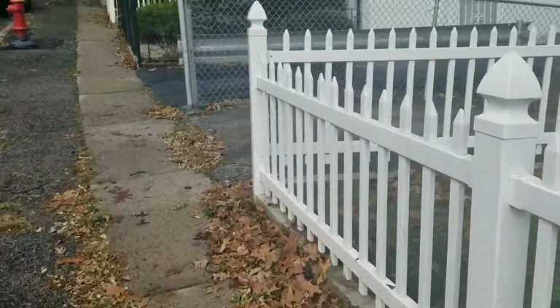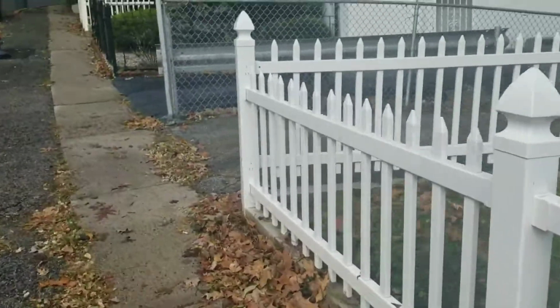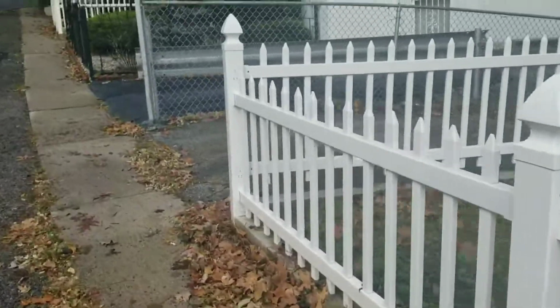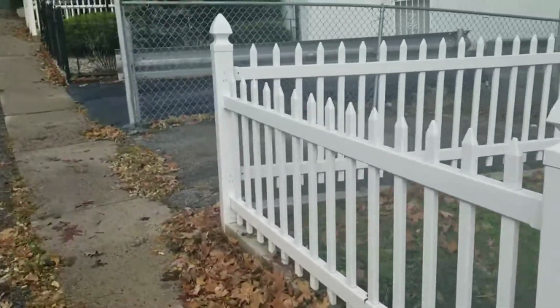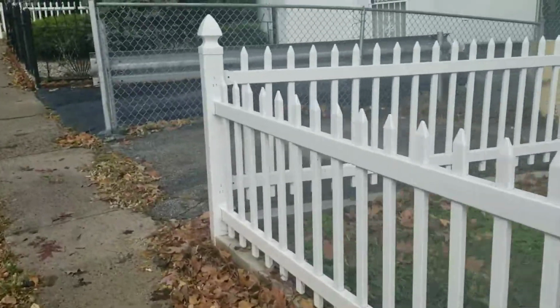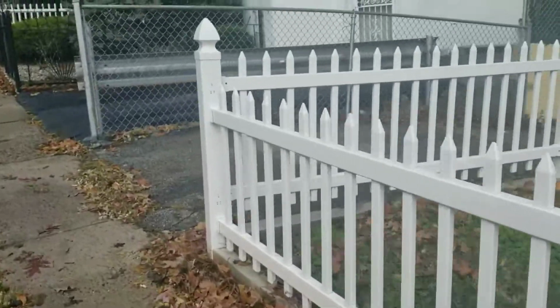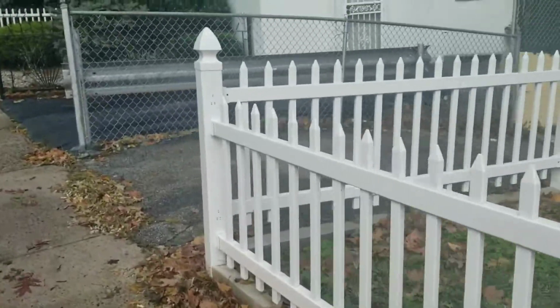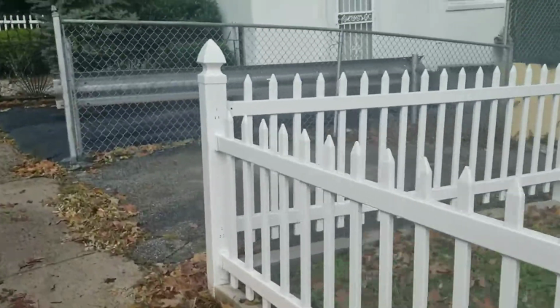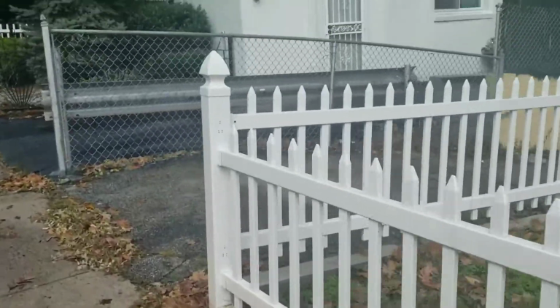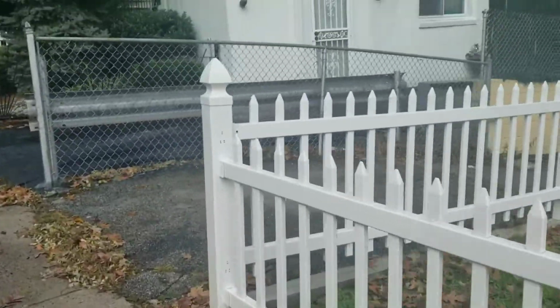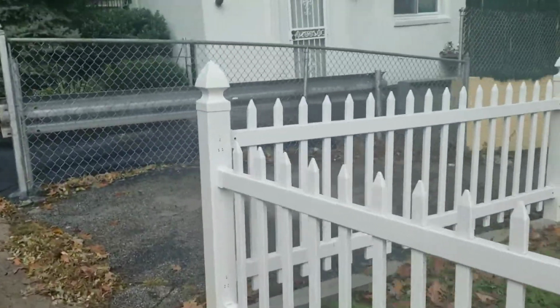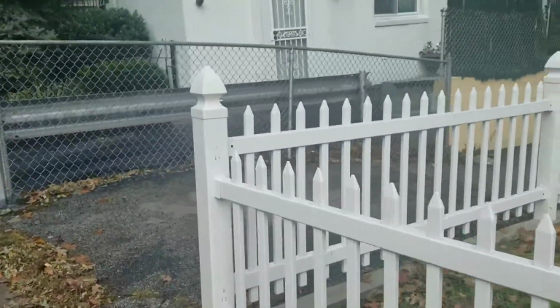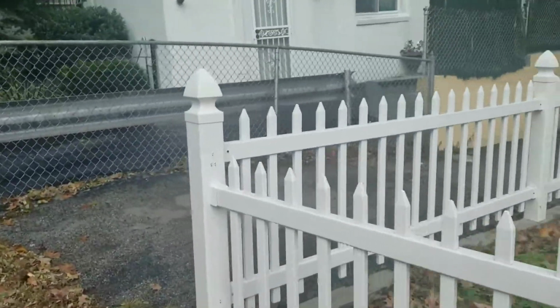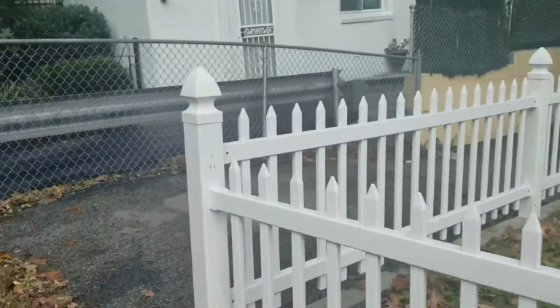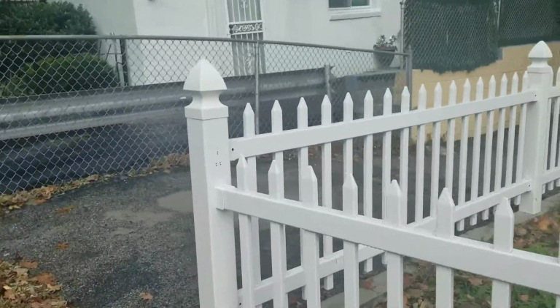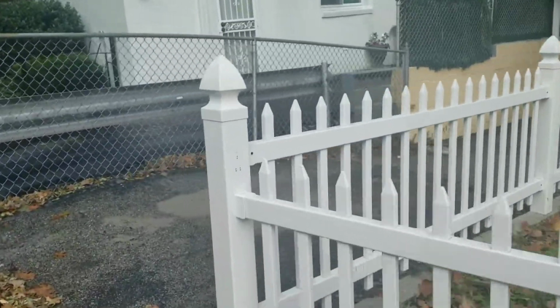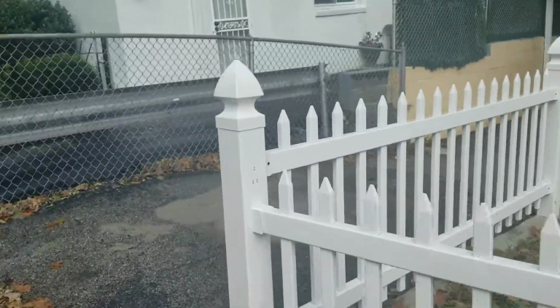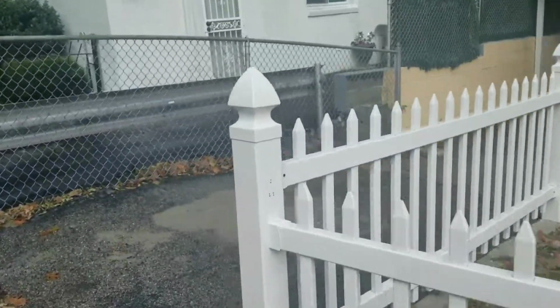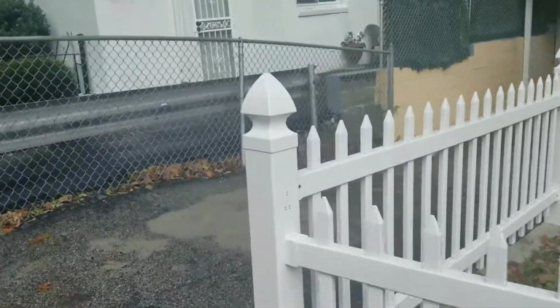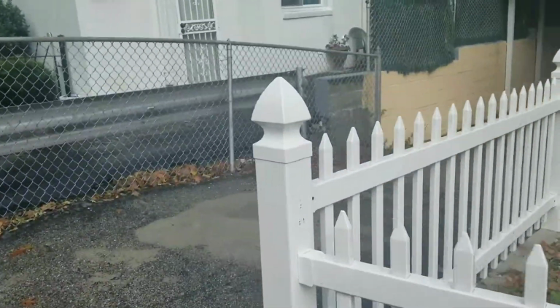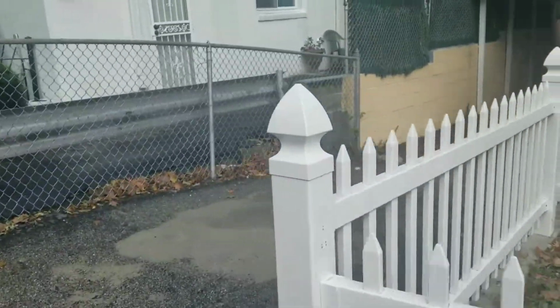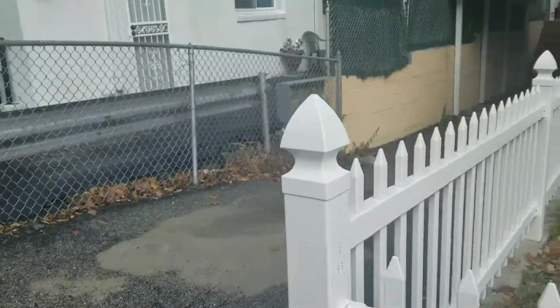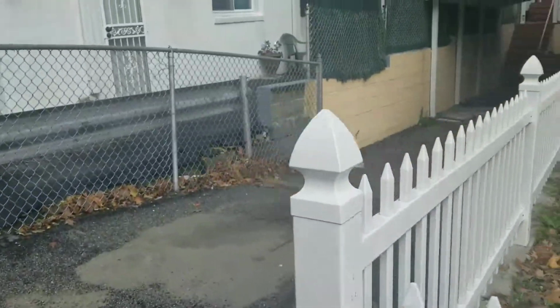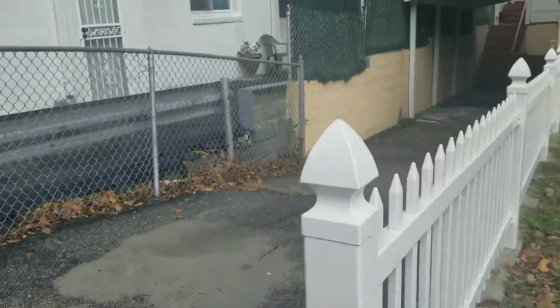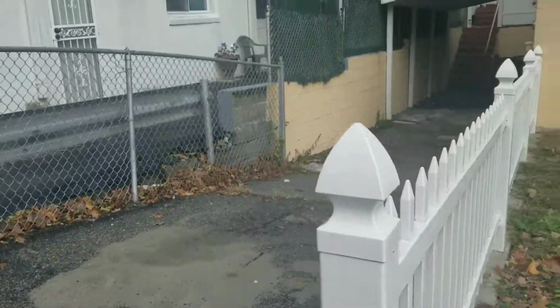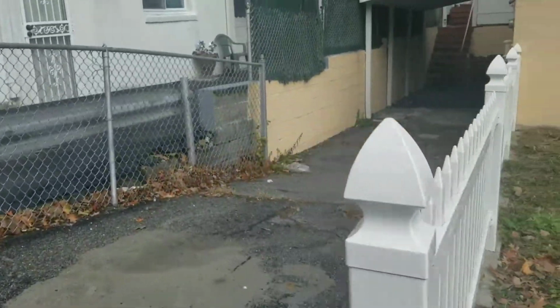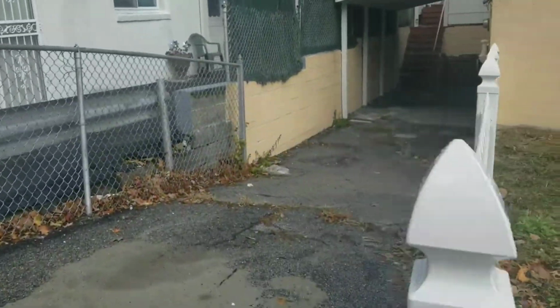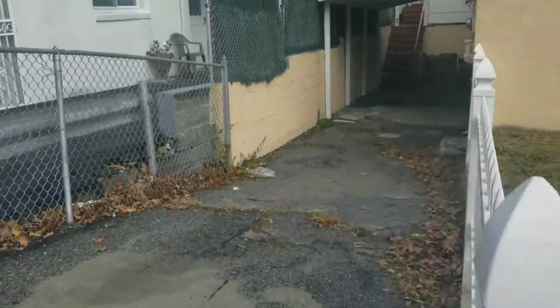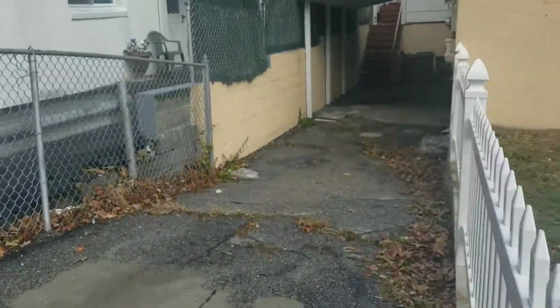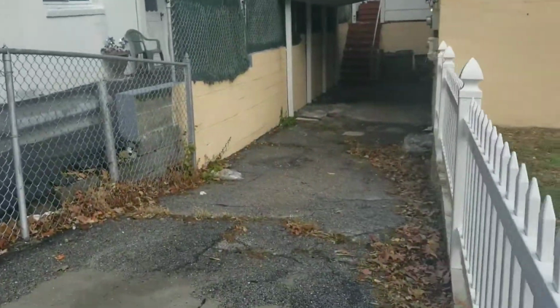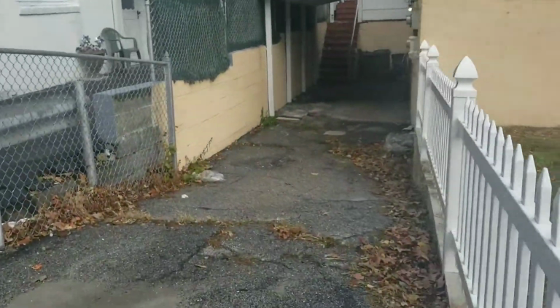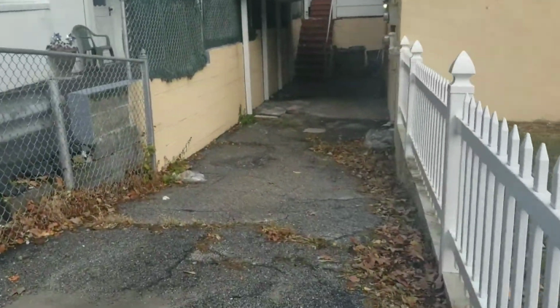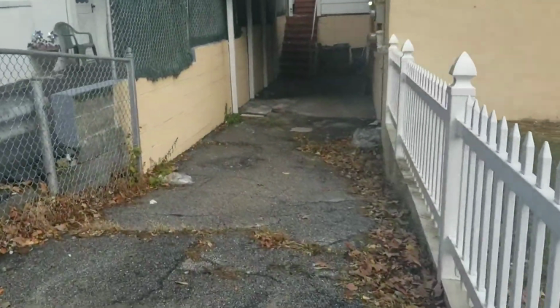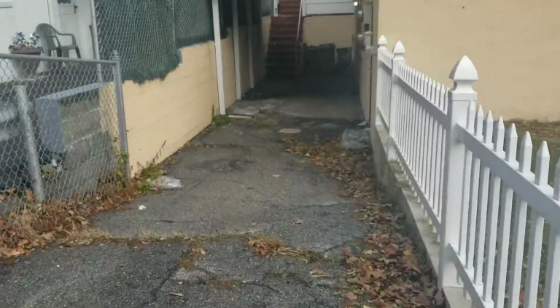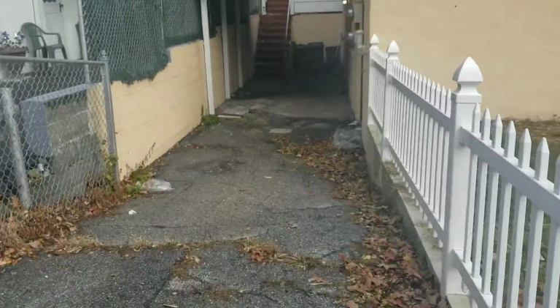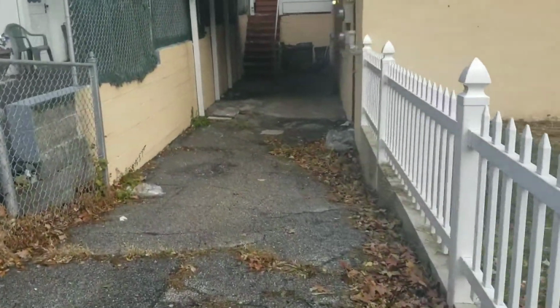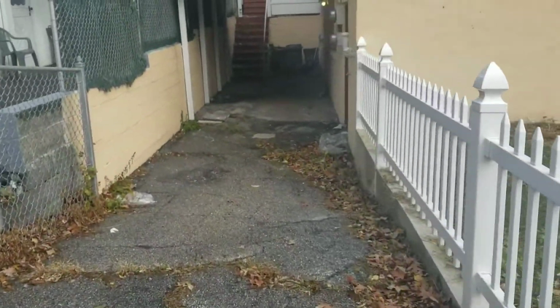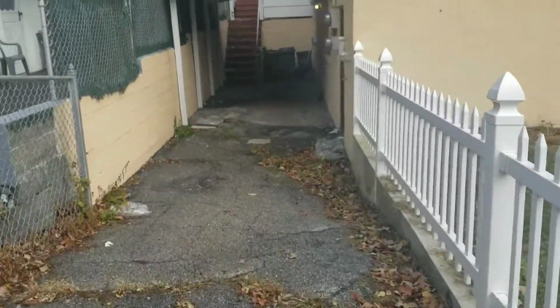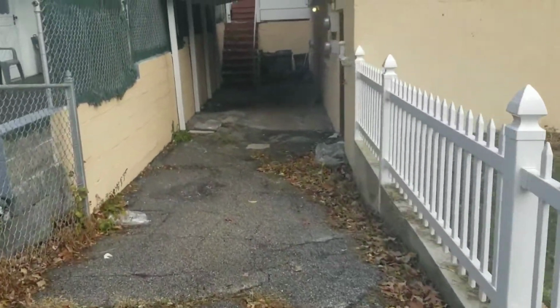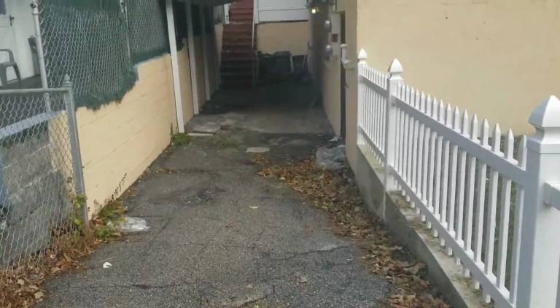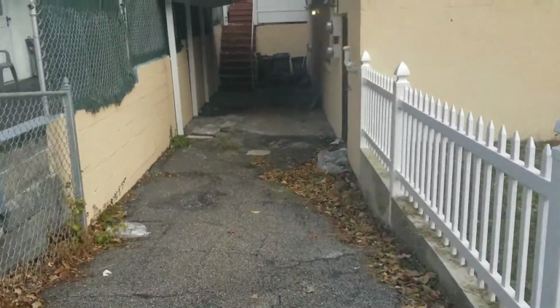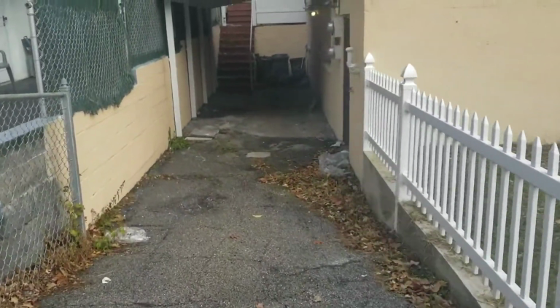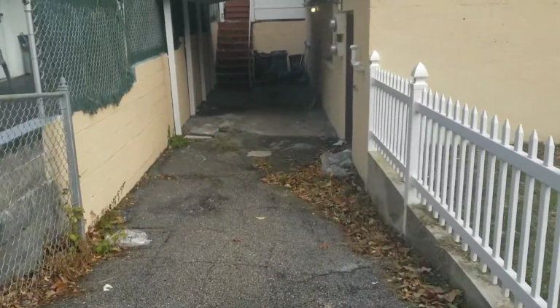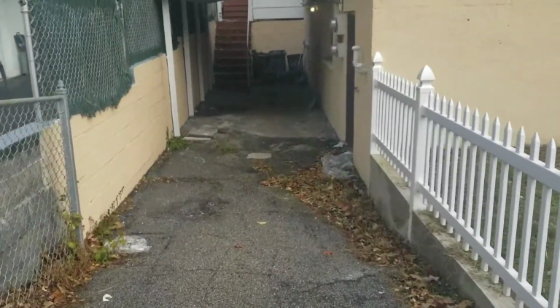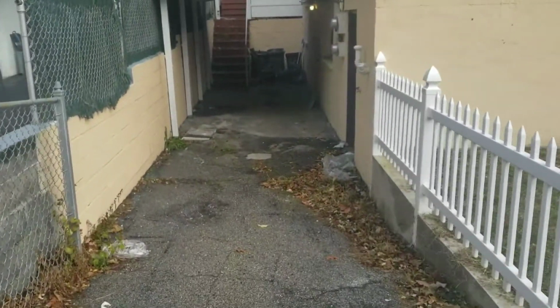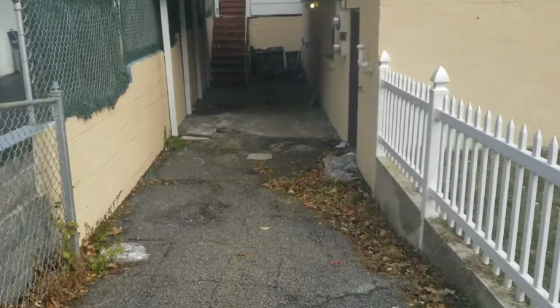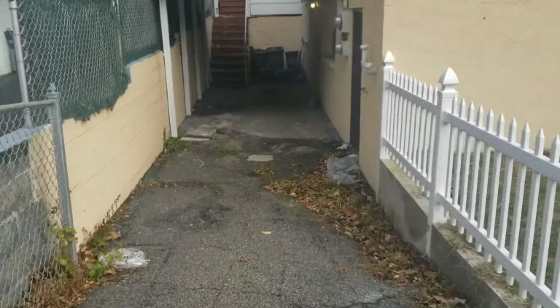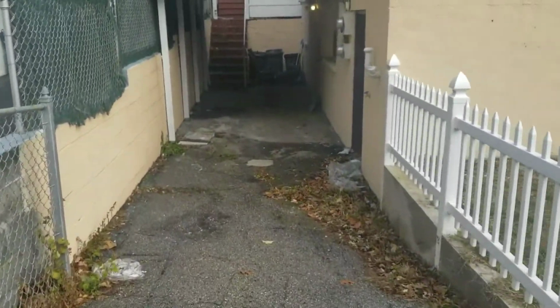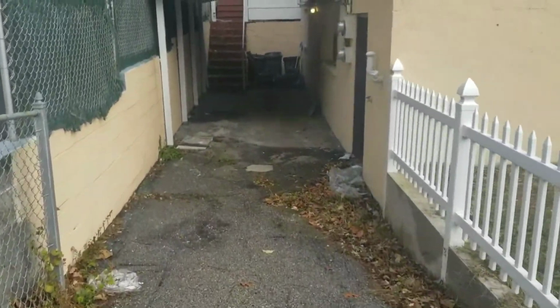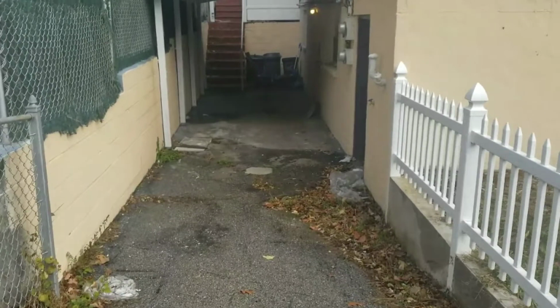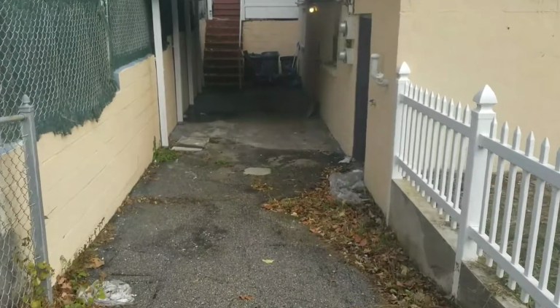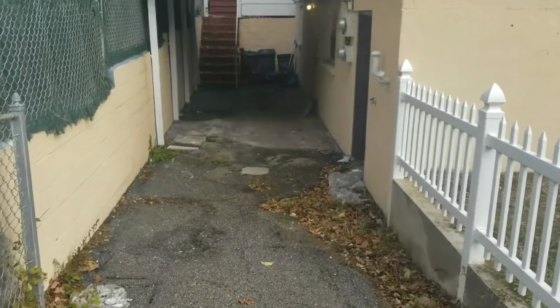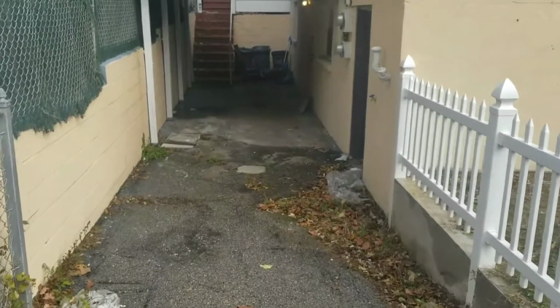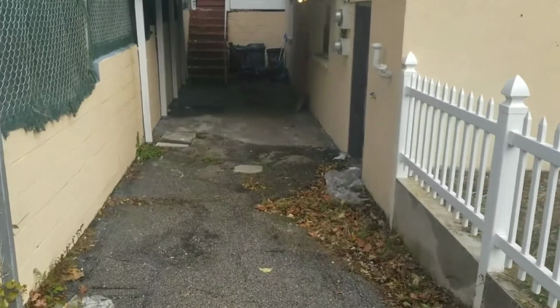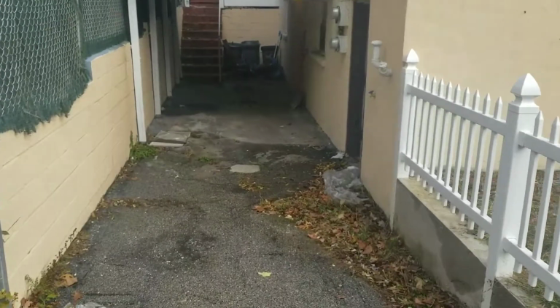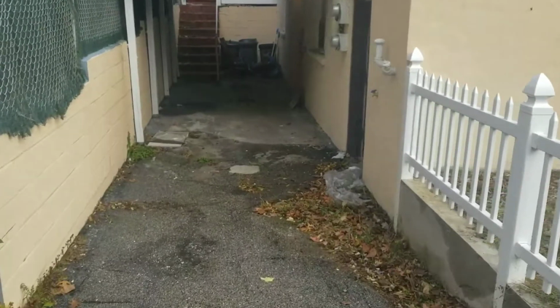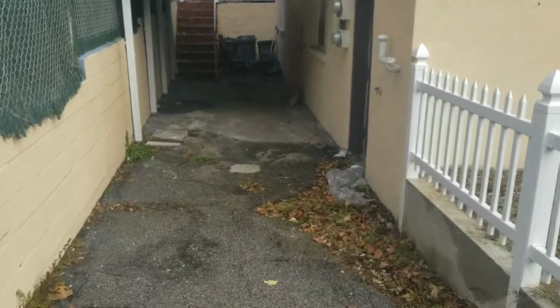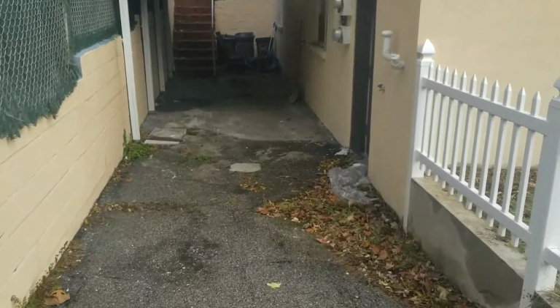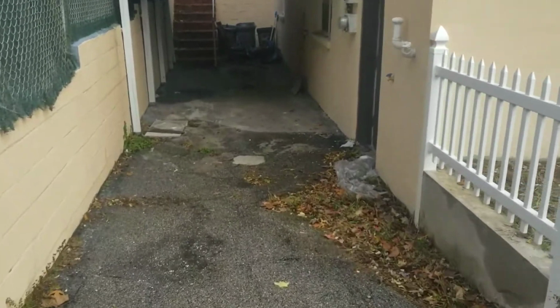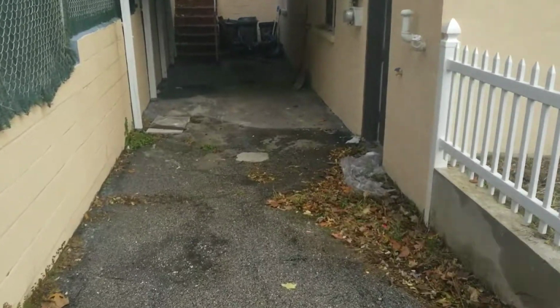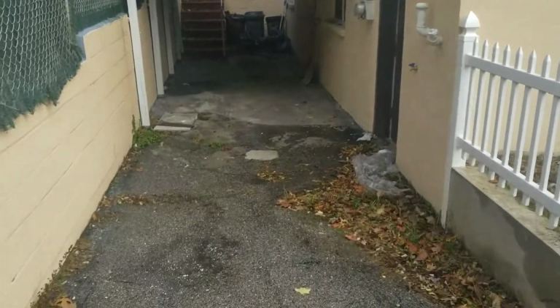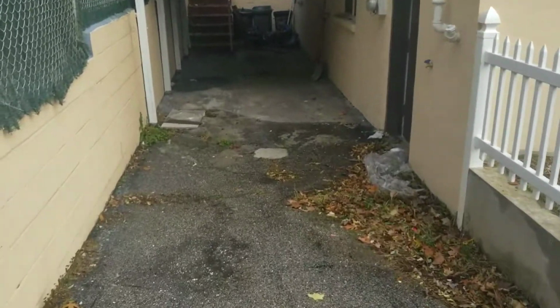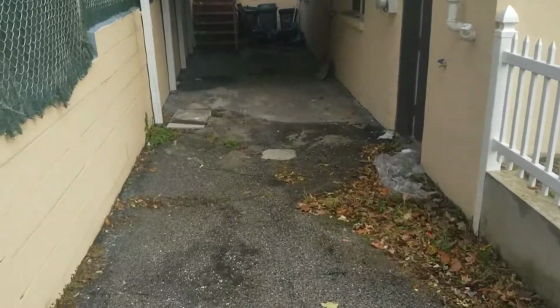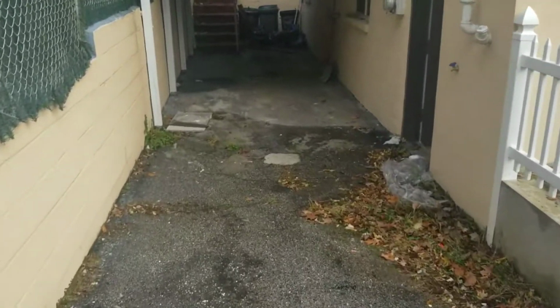This is the driveway — part of it is covered, so you don't have to worry about snow and rain as you come home.